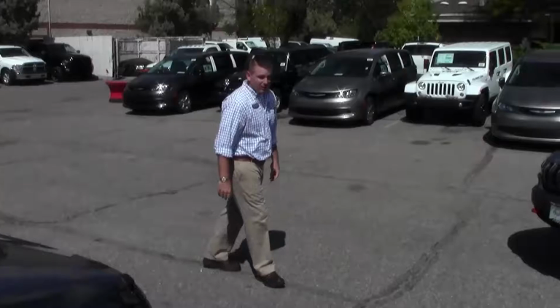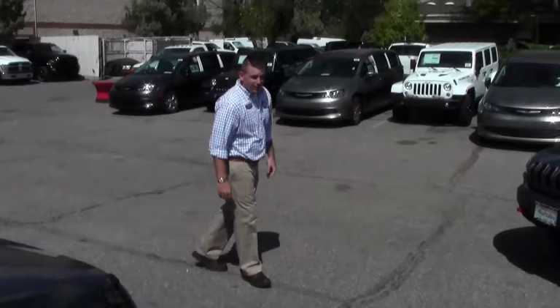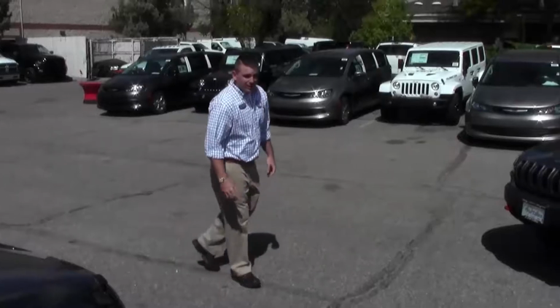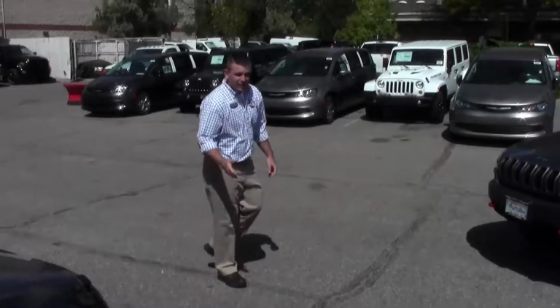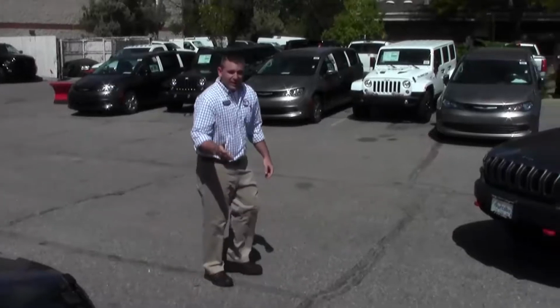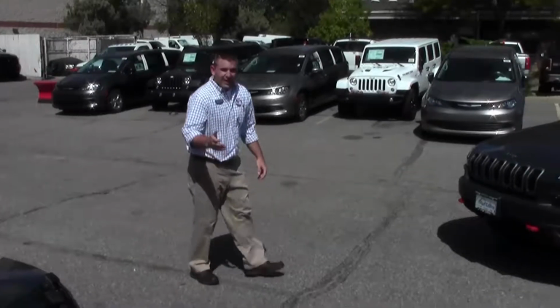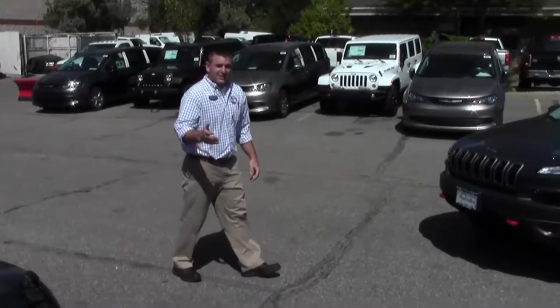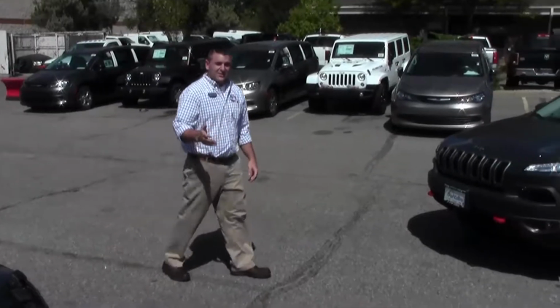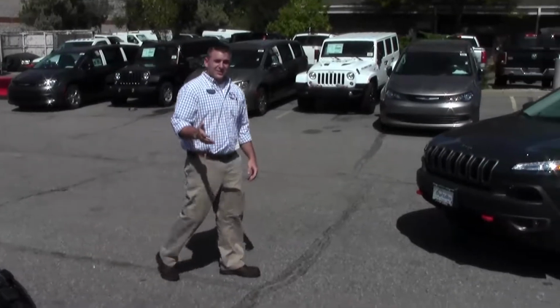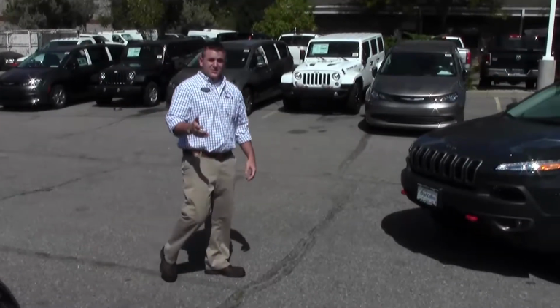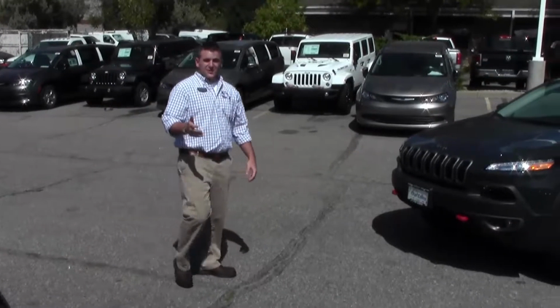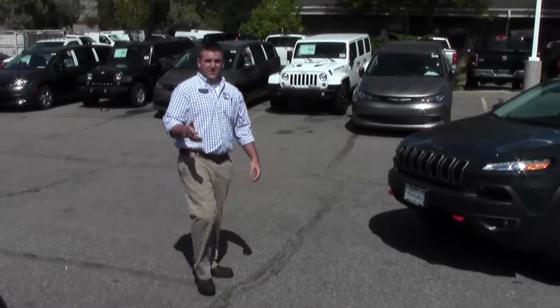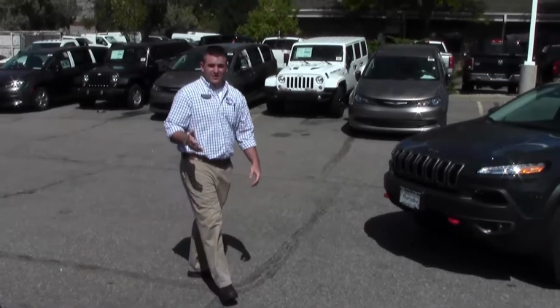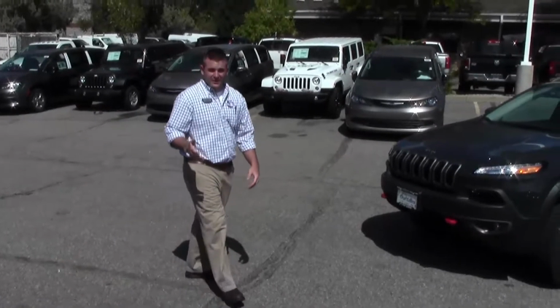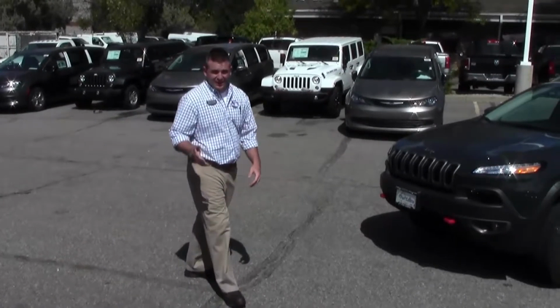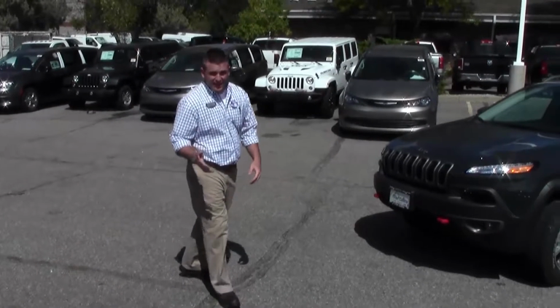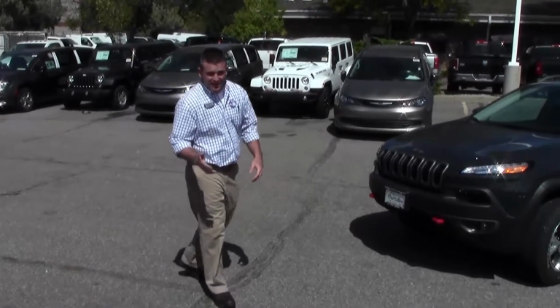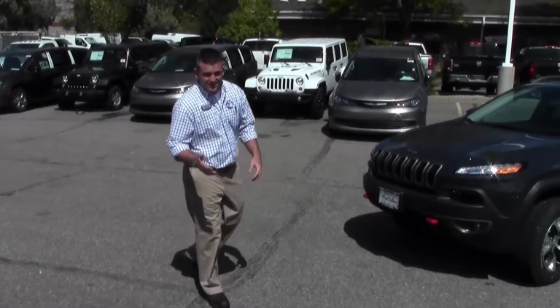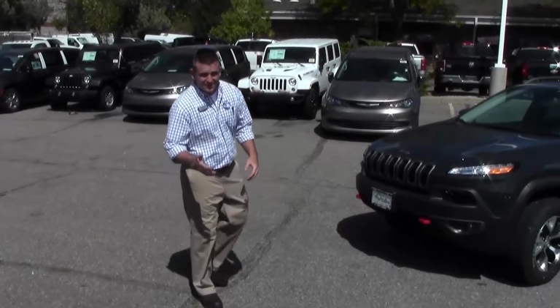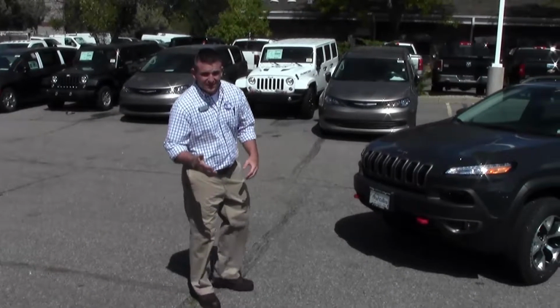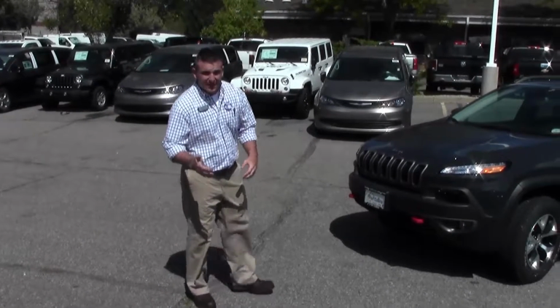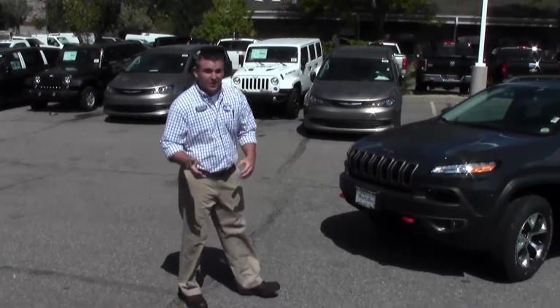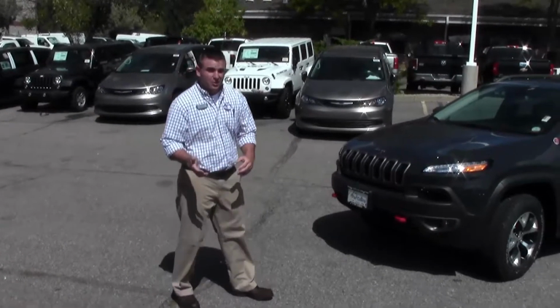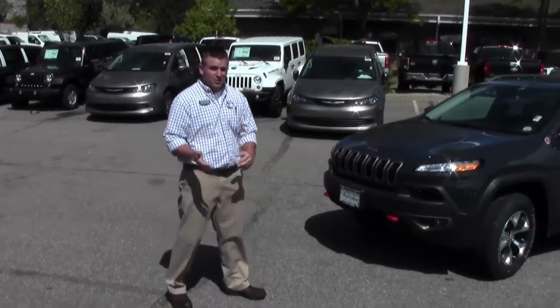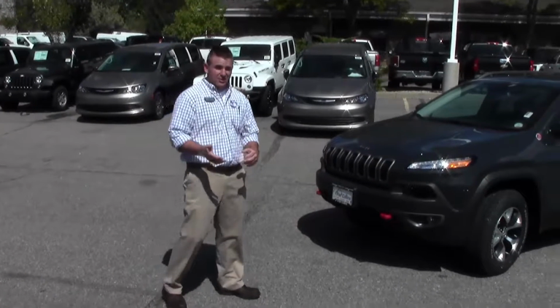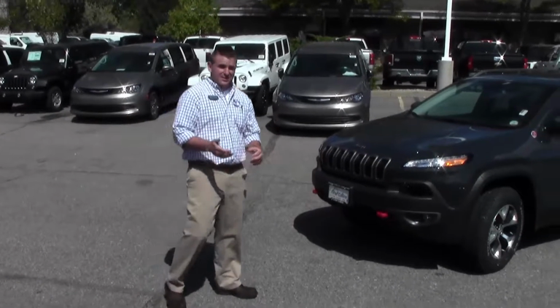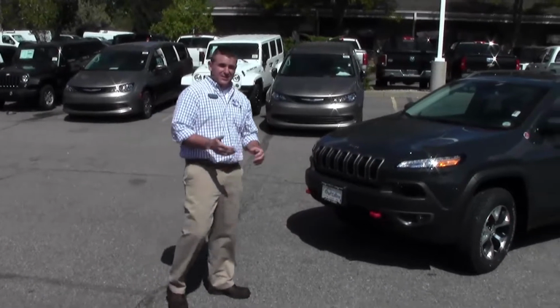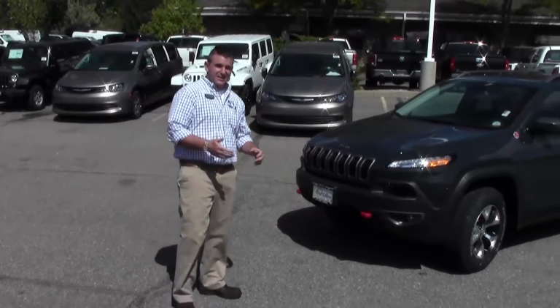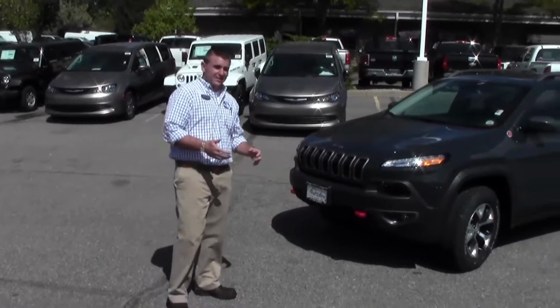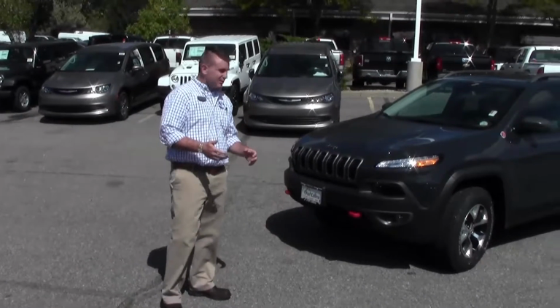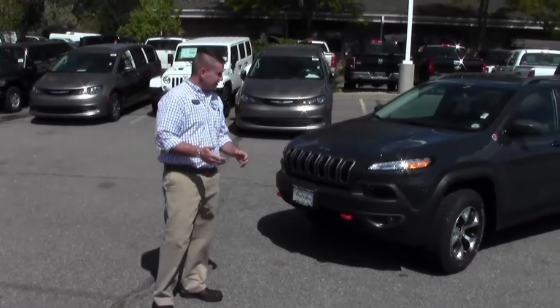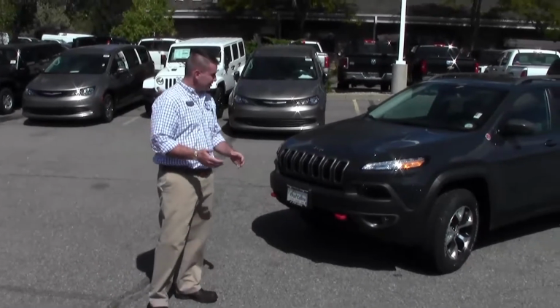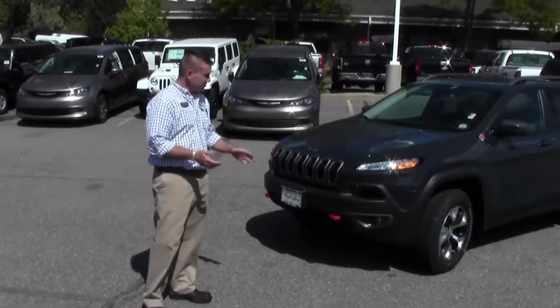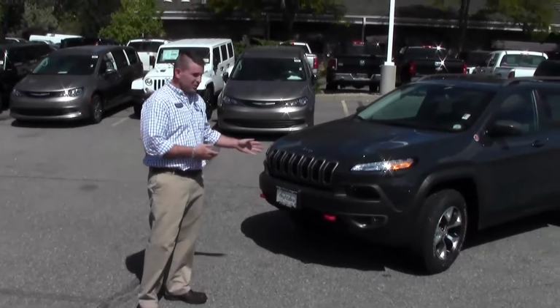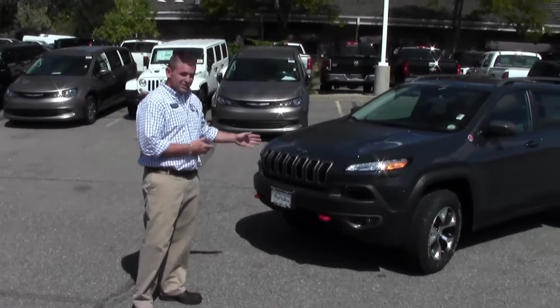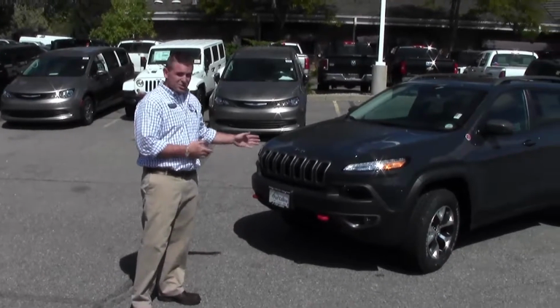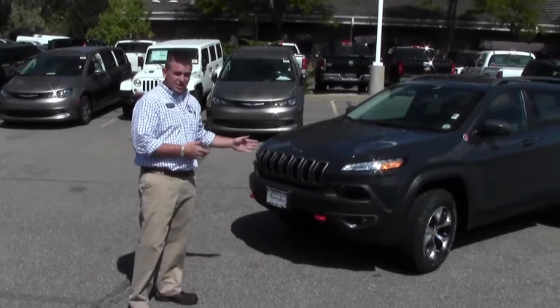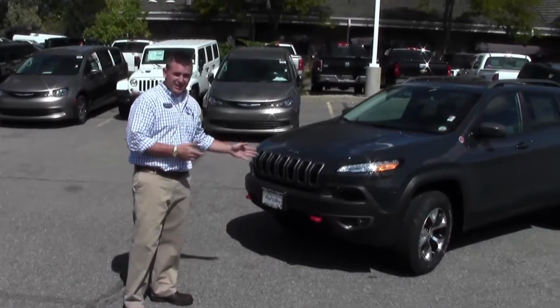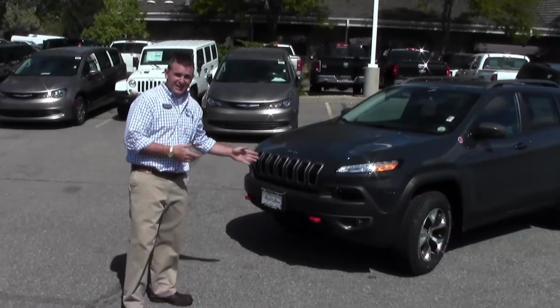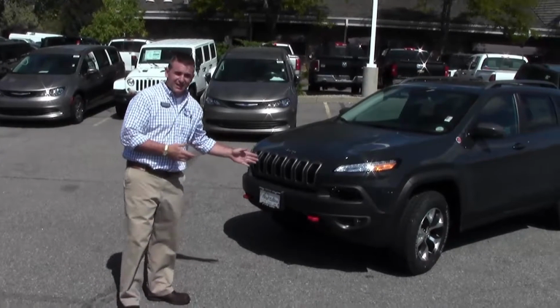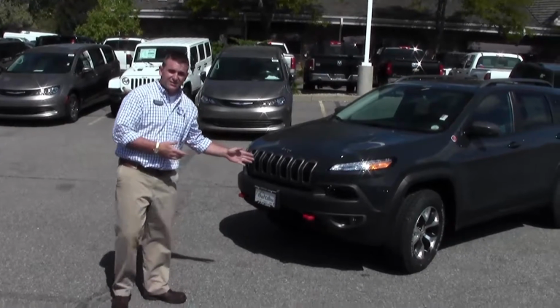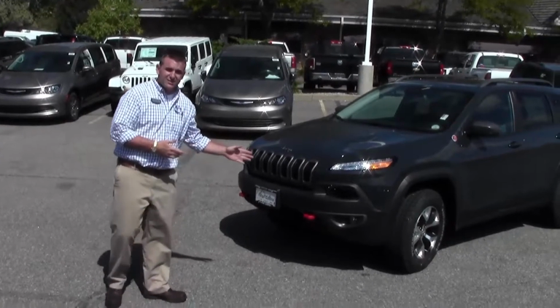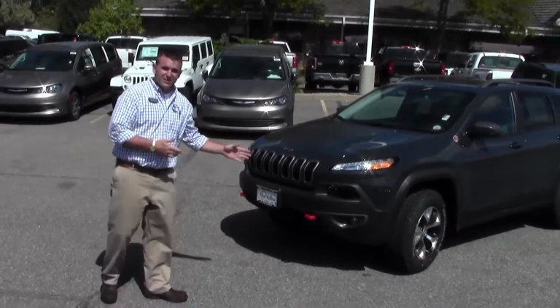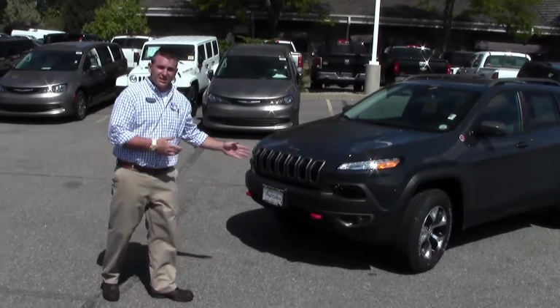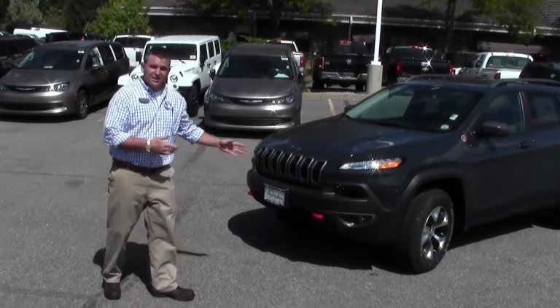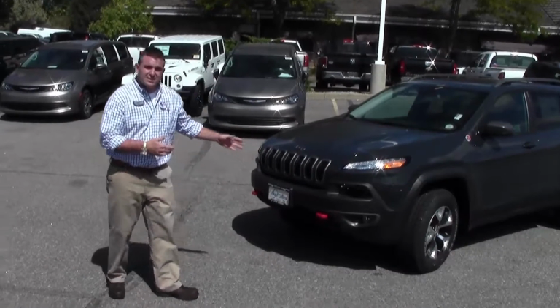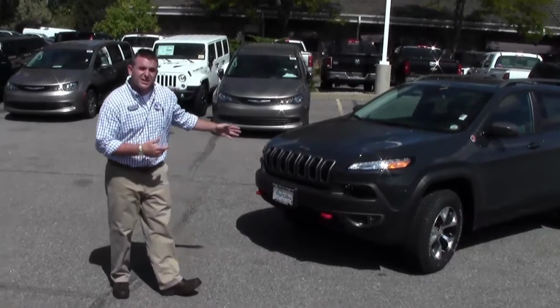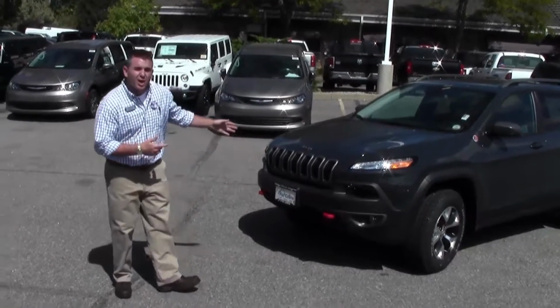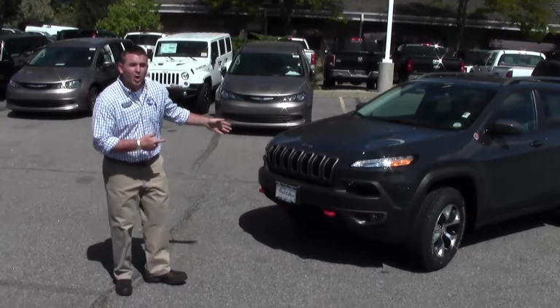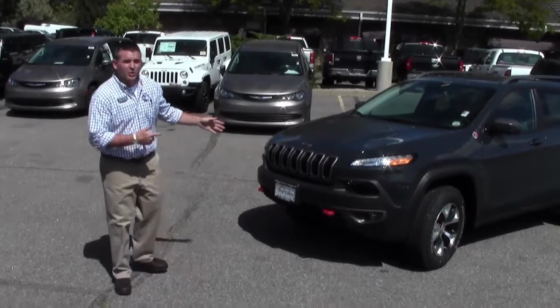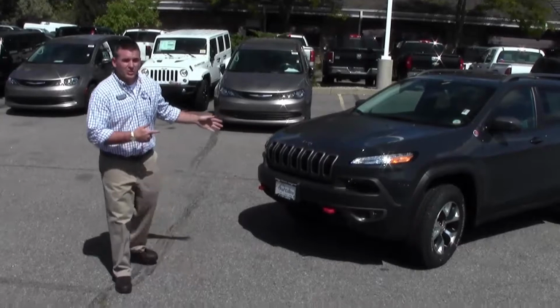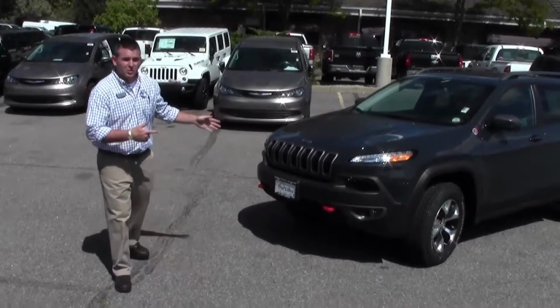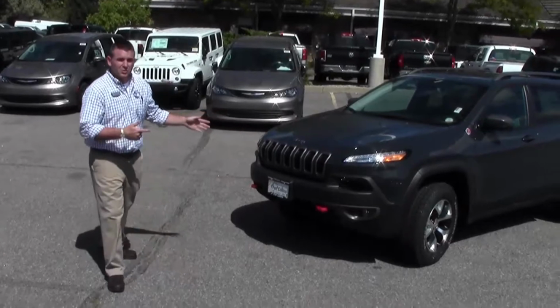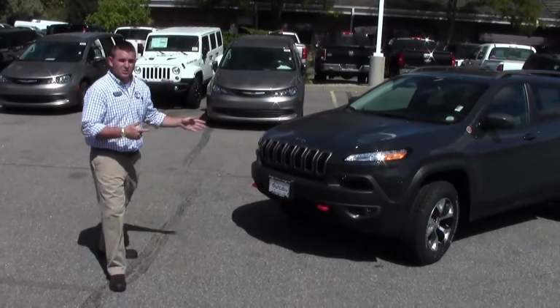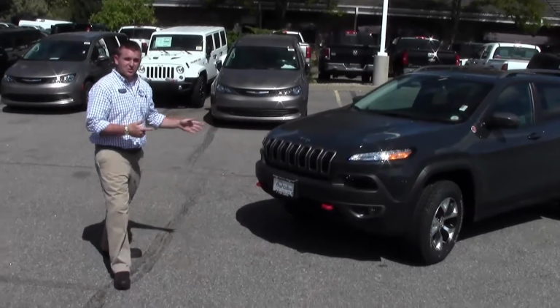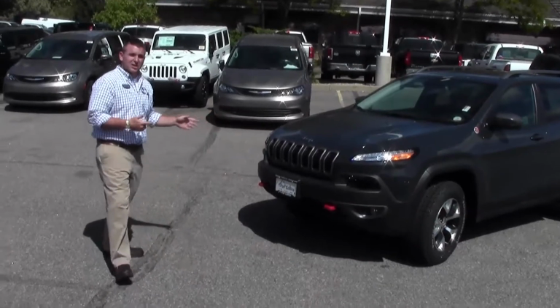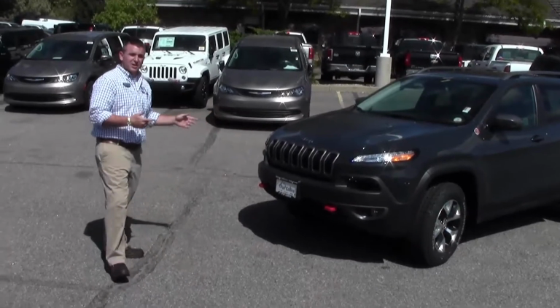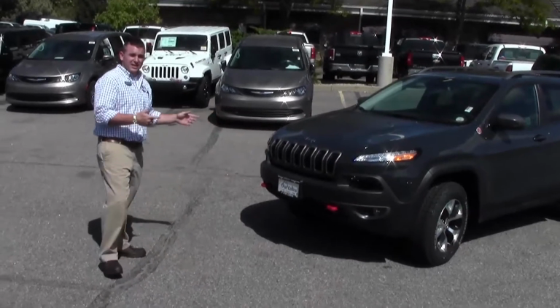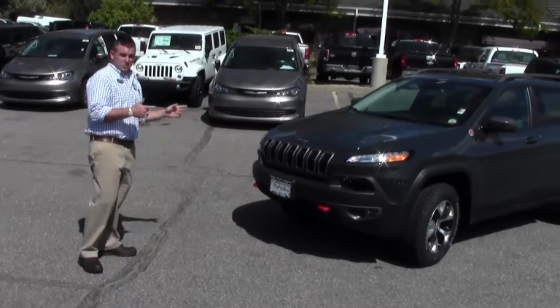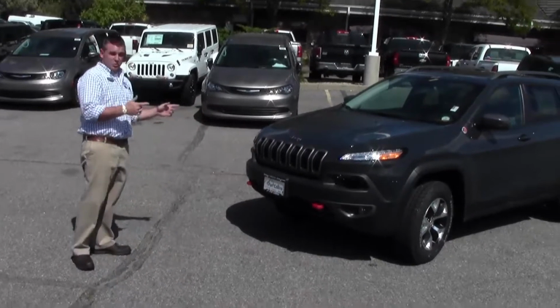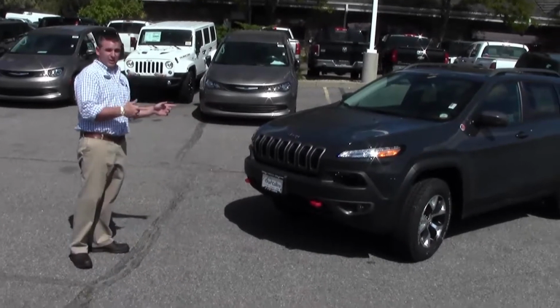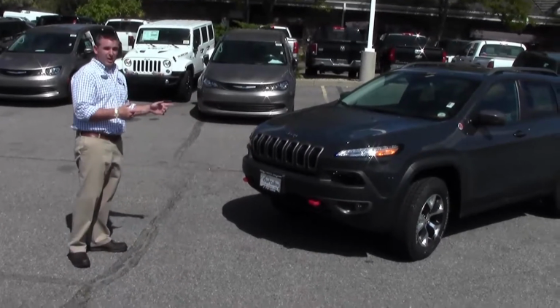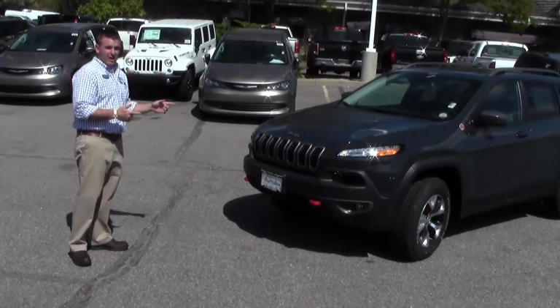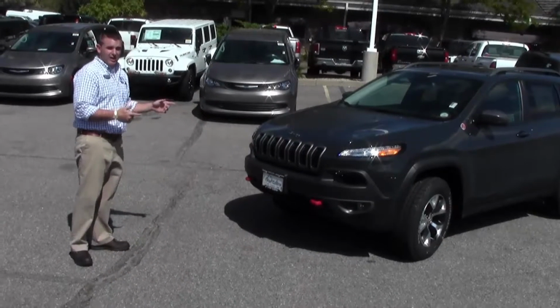Hey, thanks for coming in, guys. I know you're excited, so let's check it out. It's the all-new Cherokee Trailhawk.